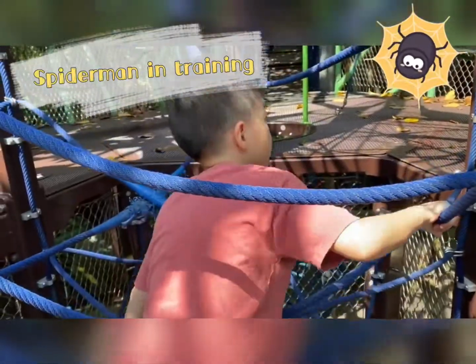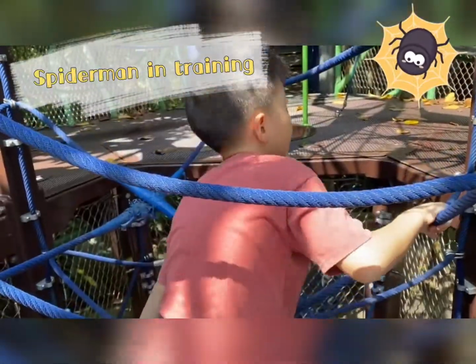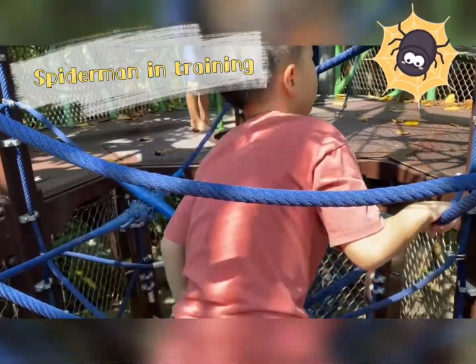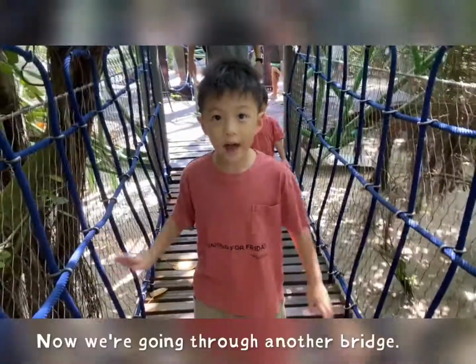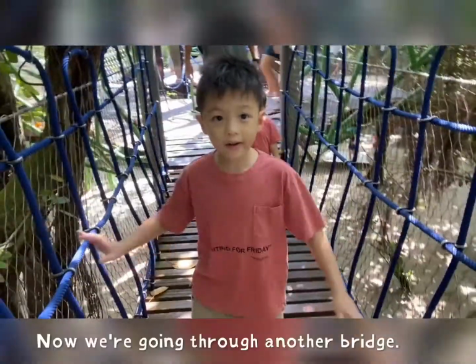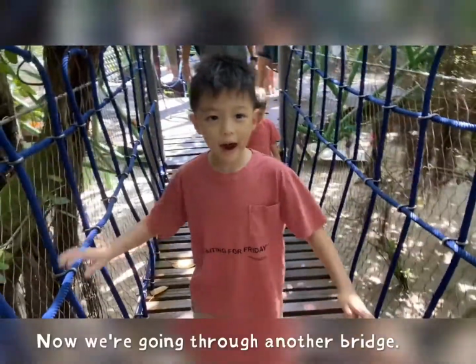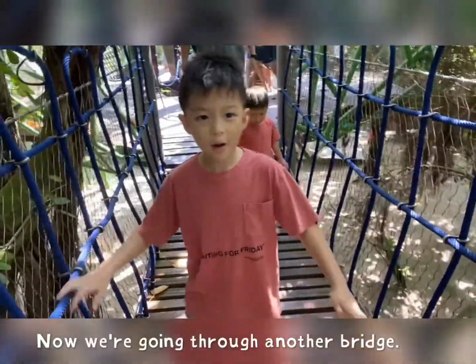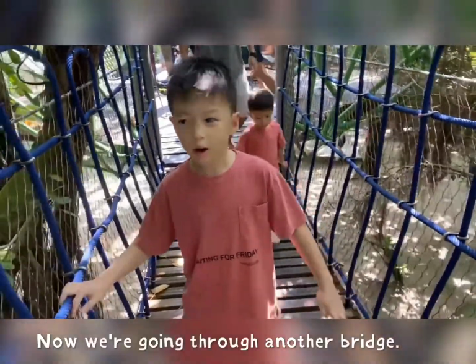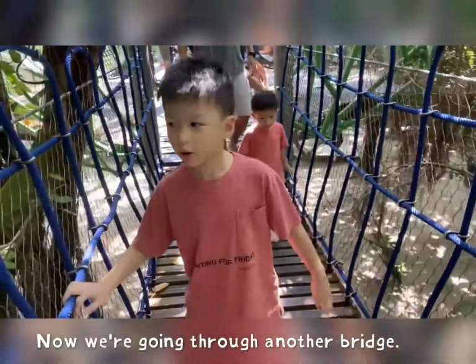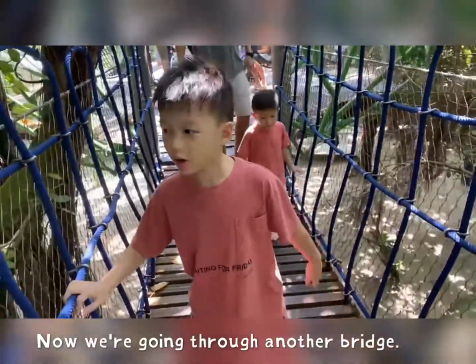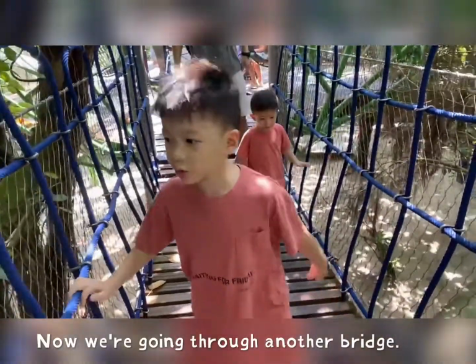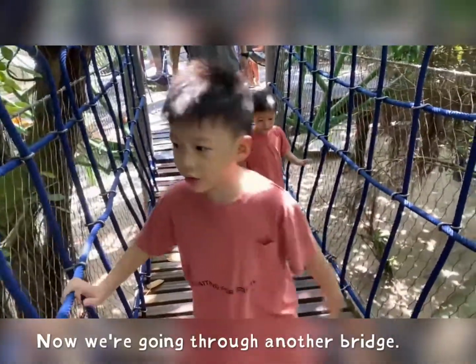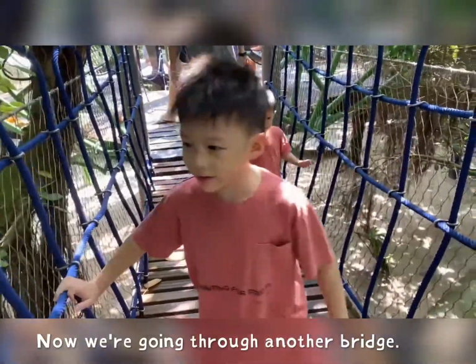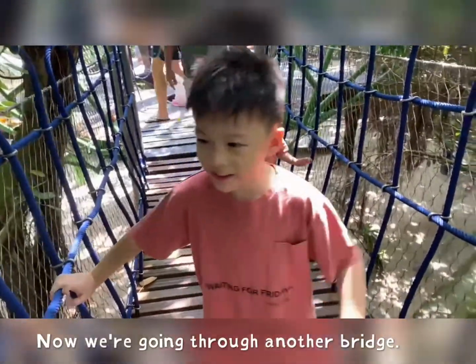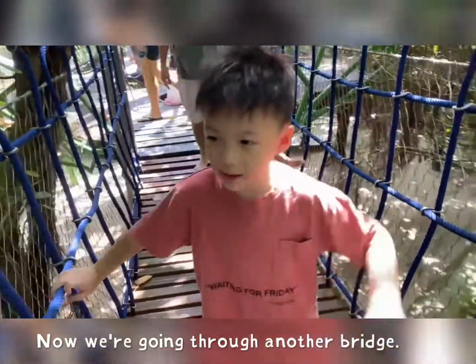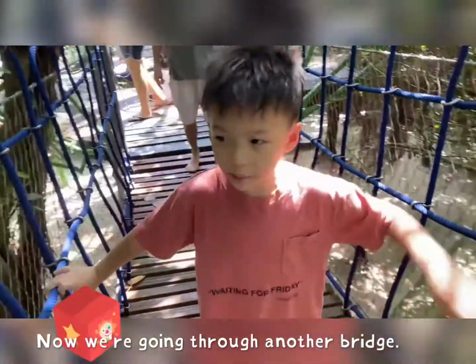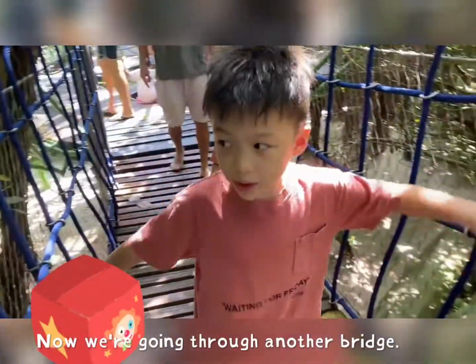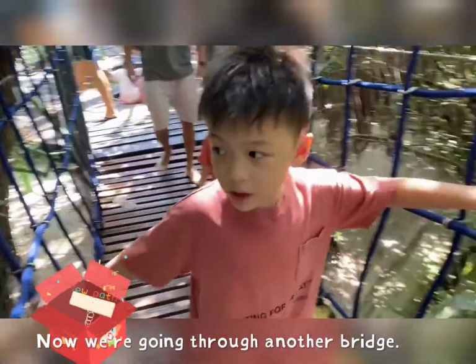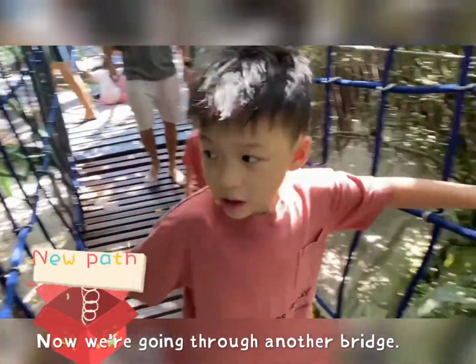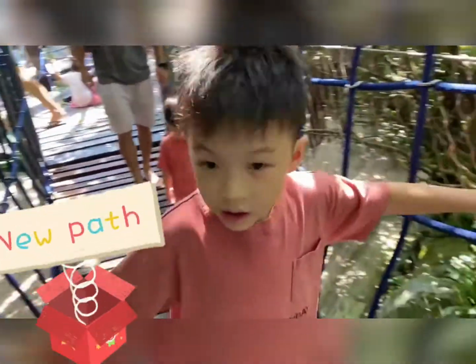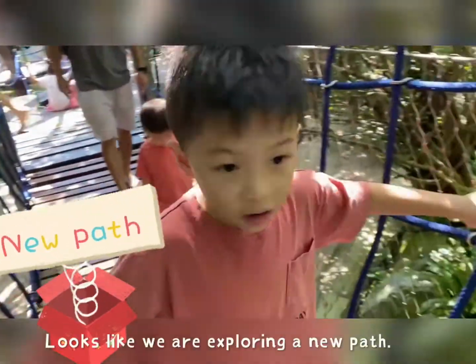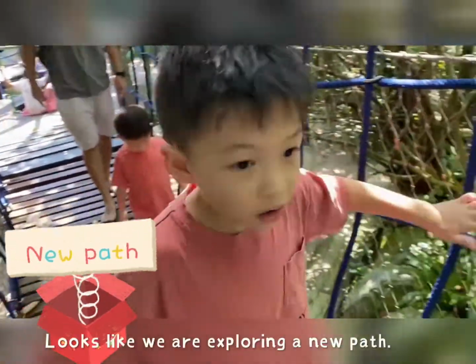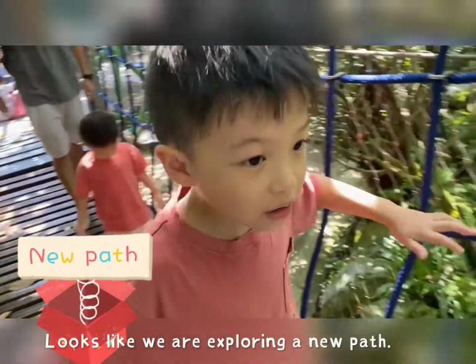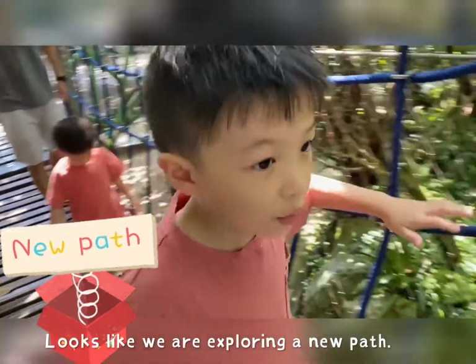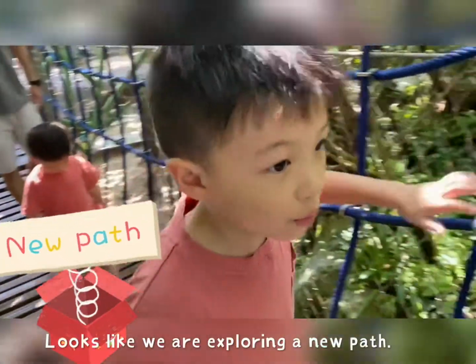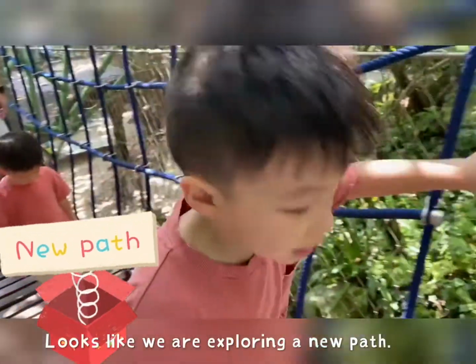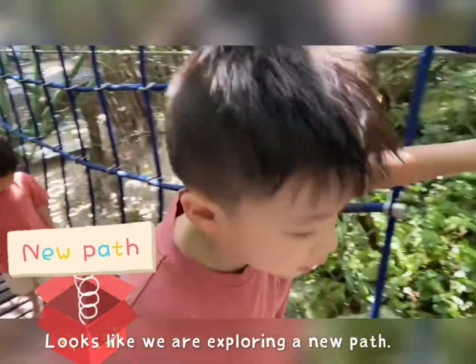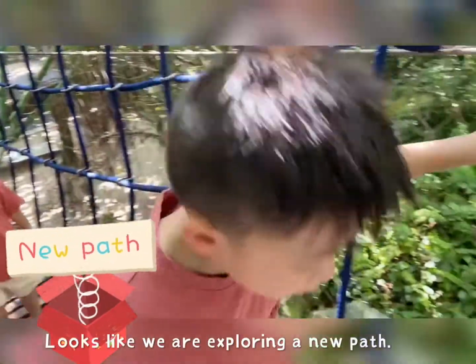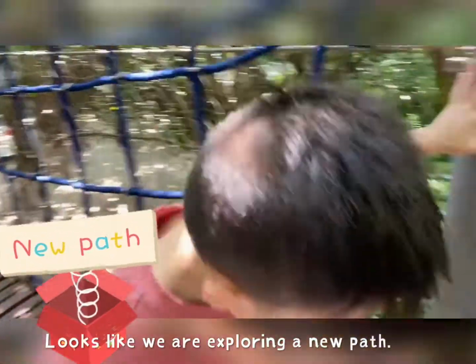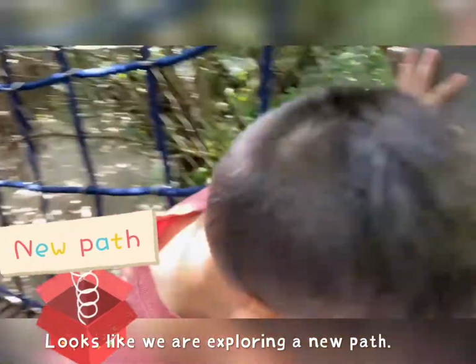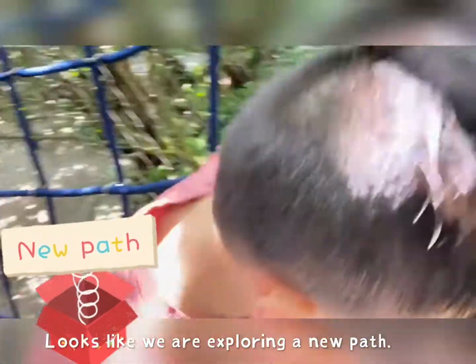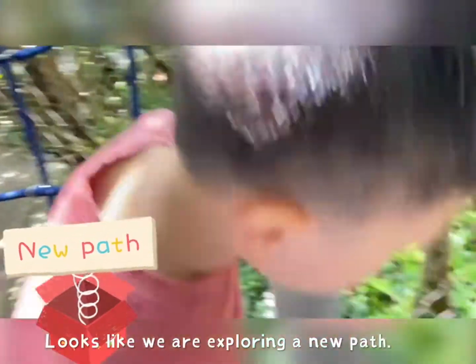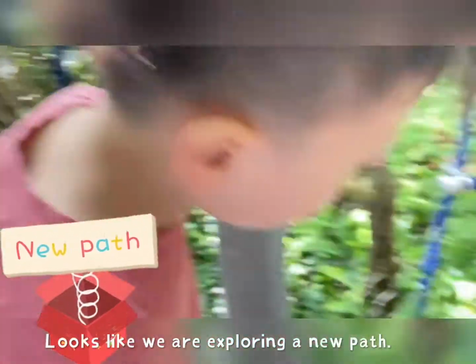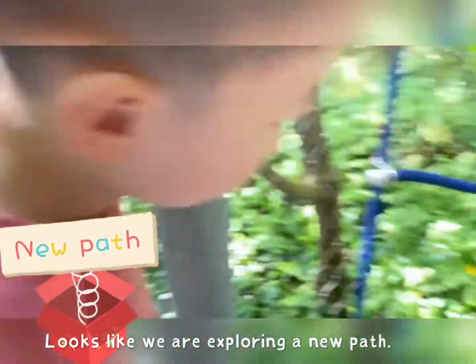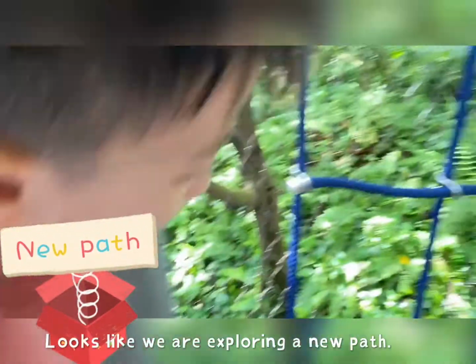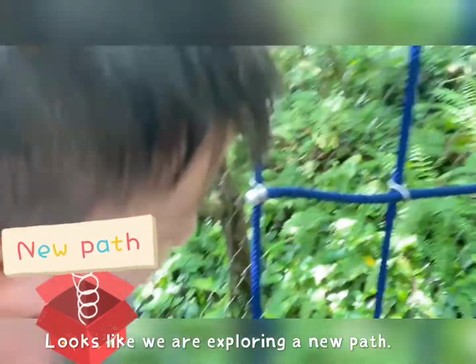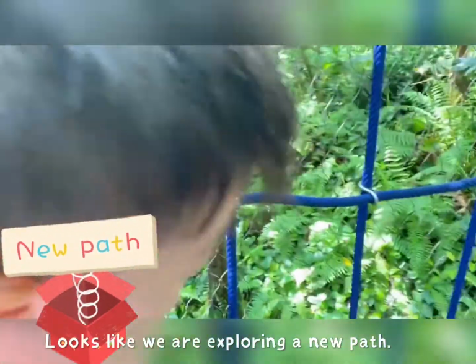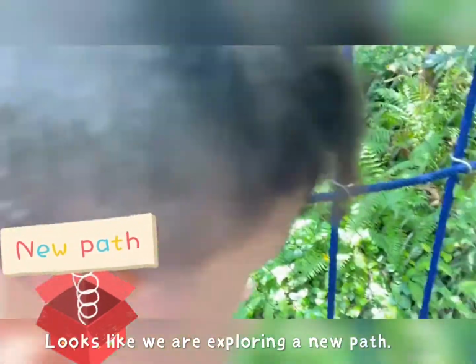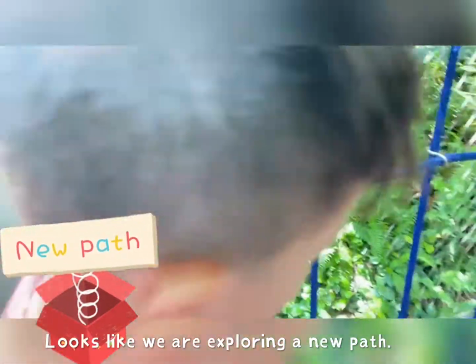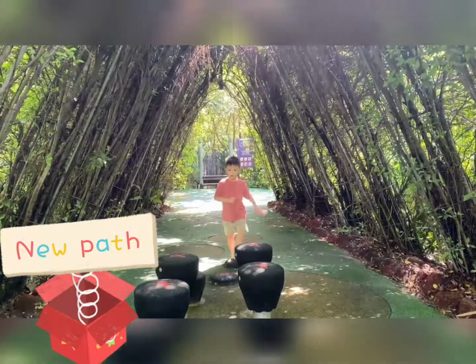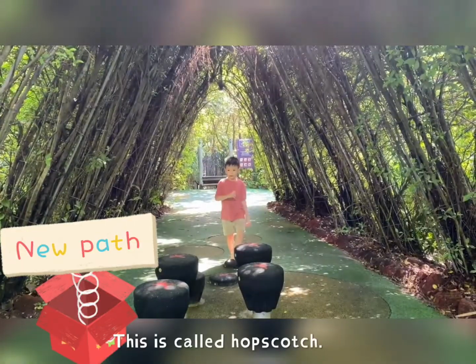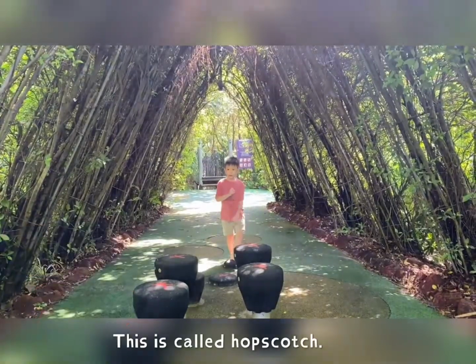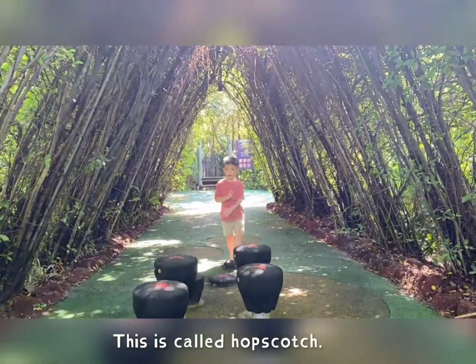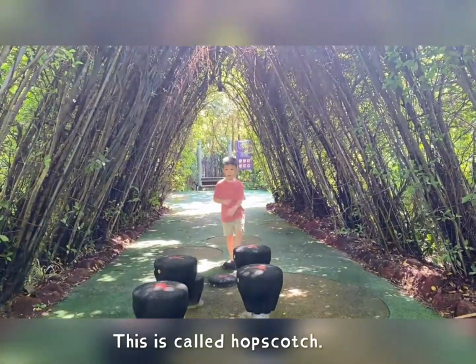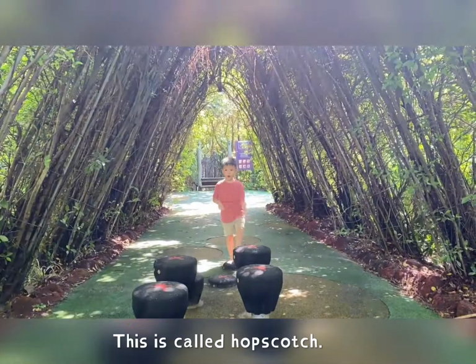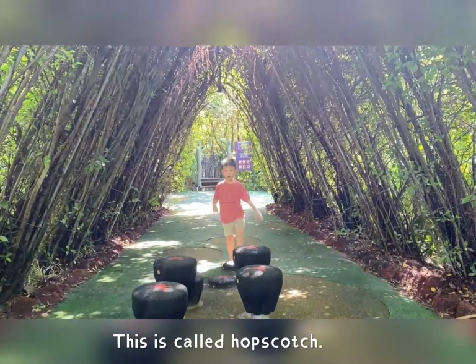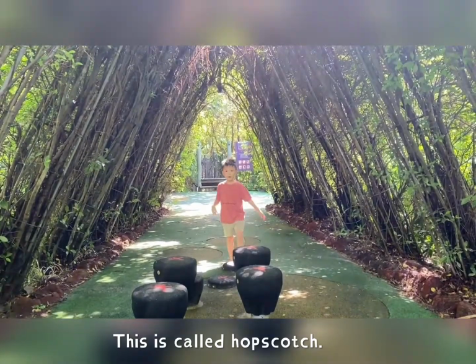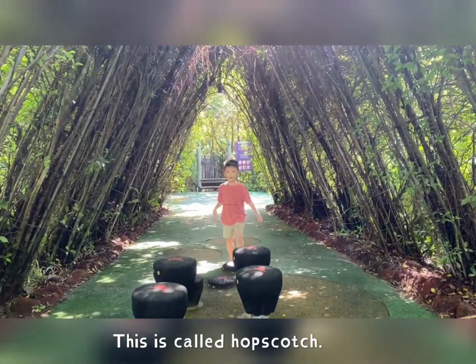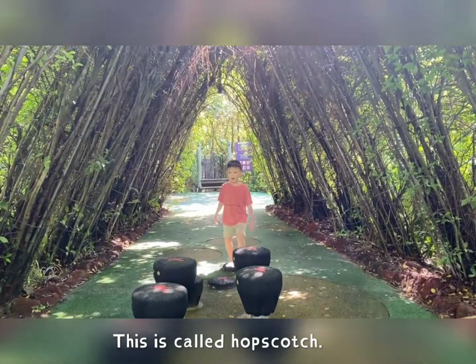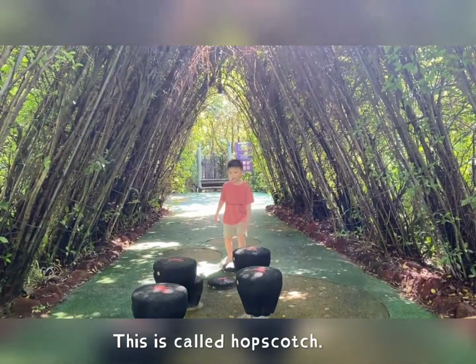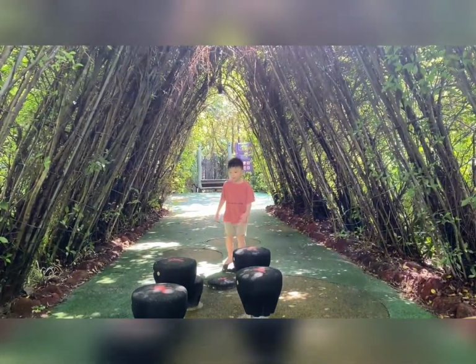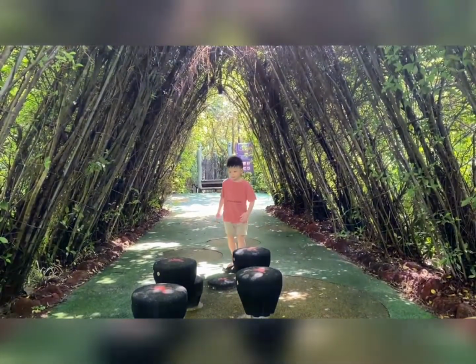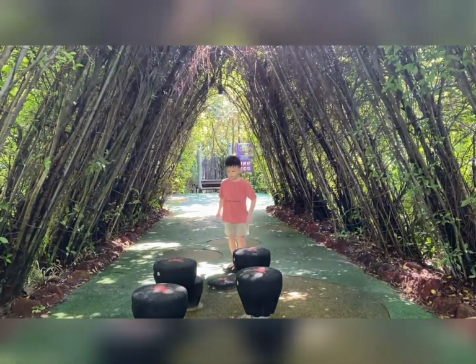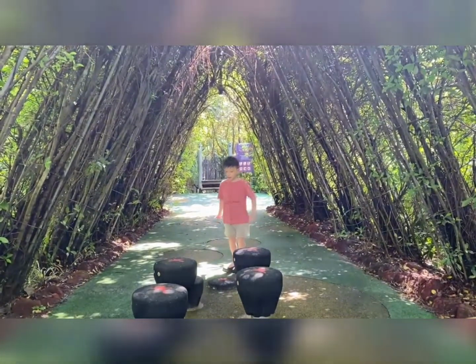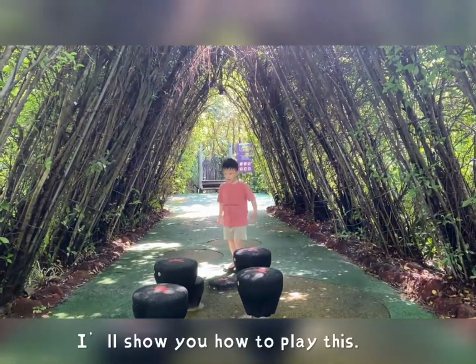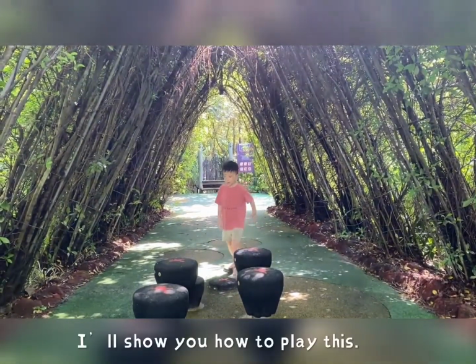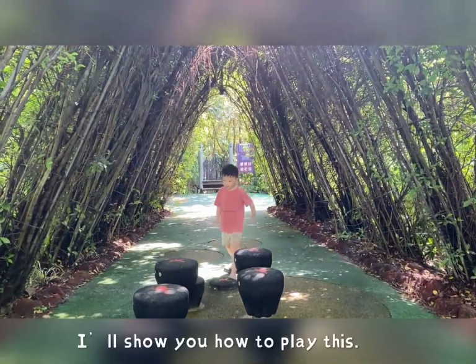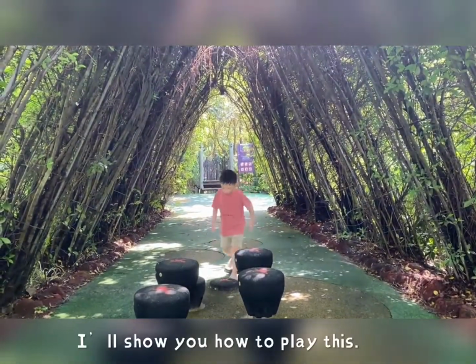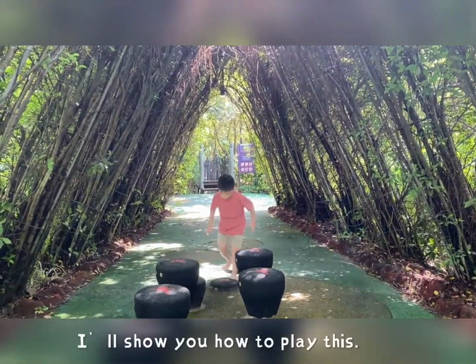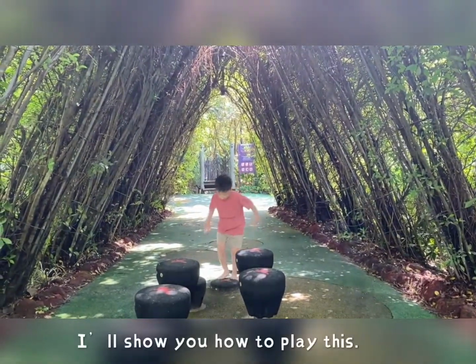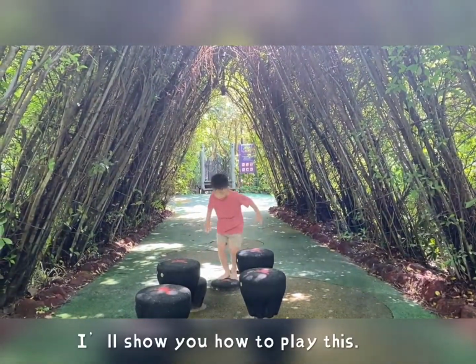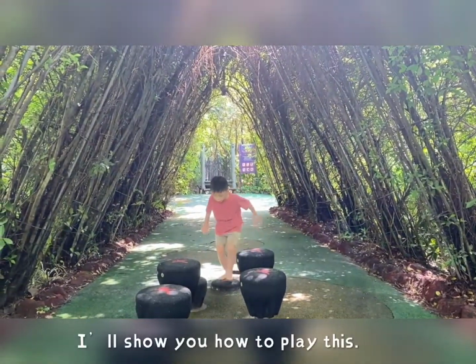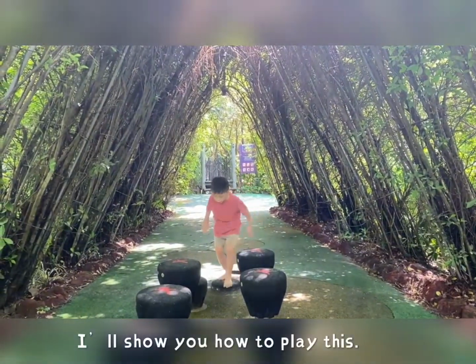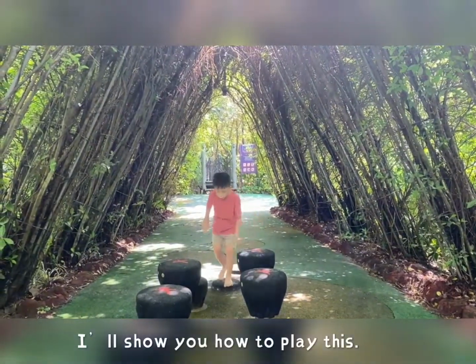And now we're going to another bridge. It looks like we're exploring a new path. This is called the Huffleboard, and I'll show you how it is.